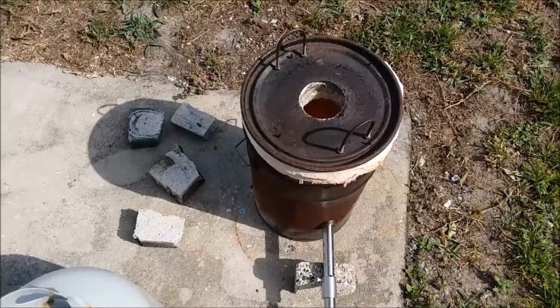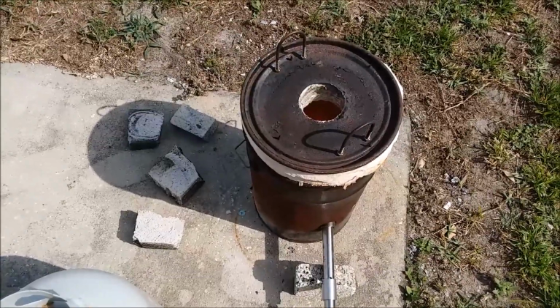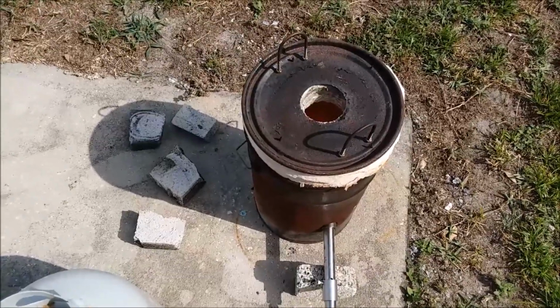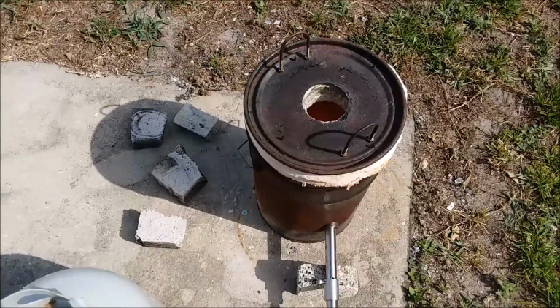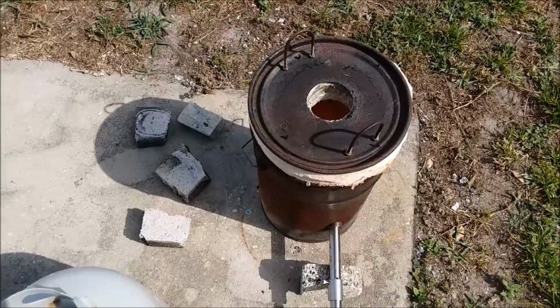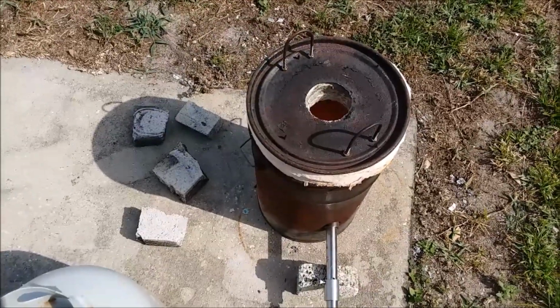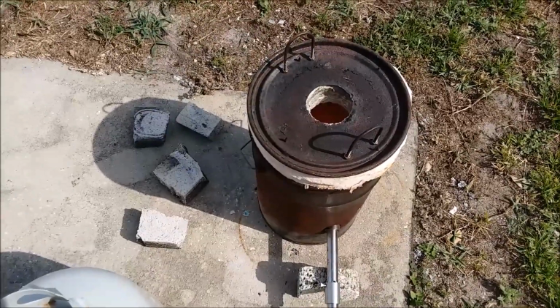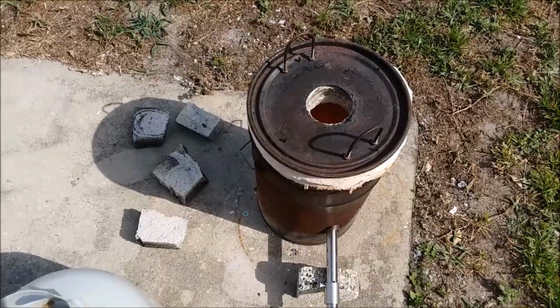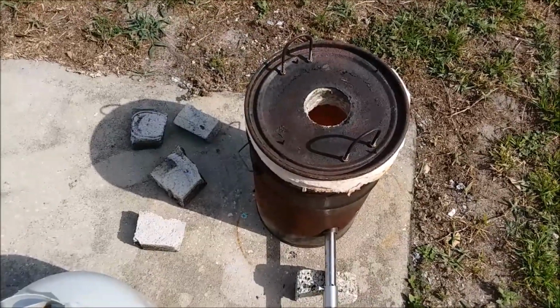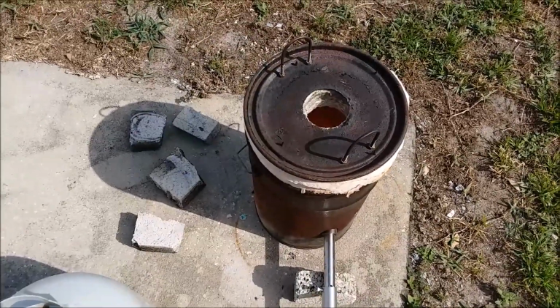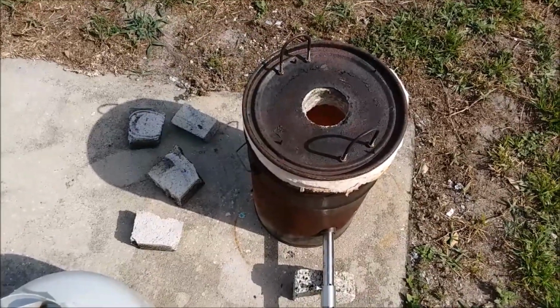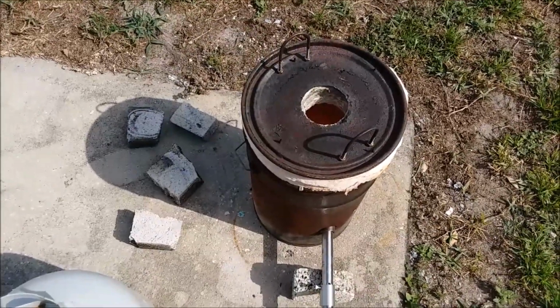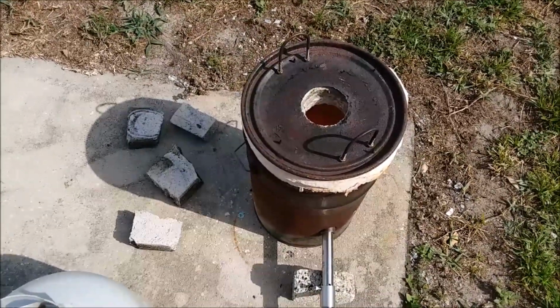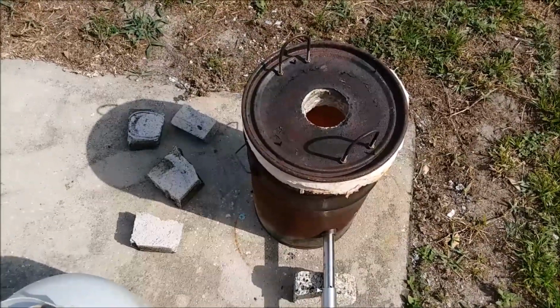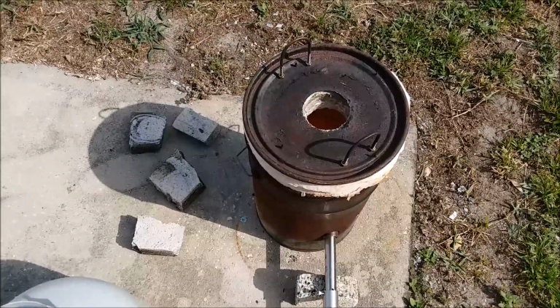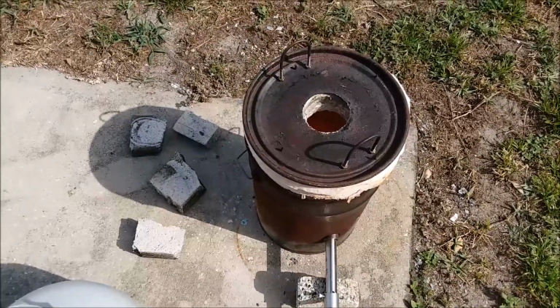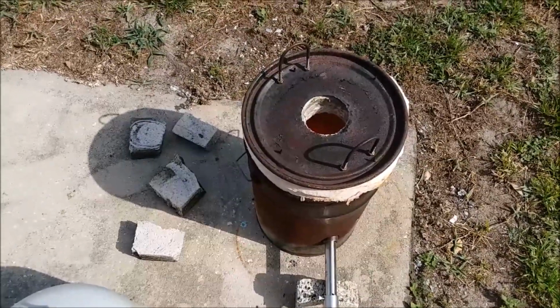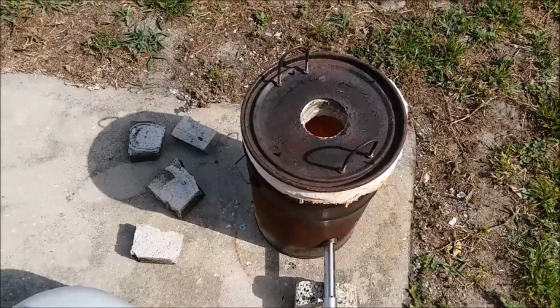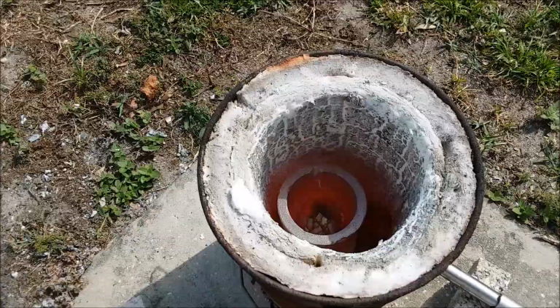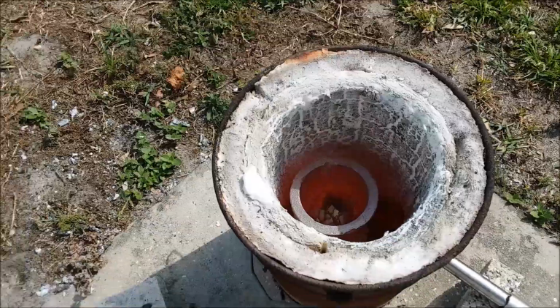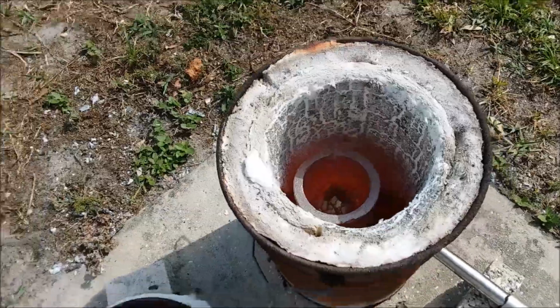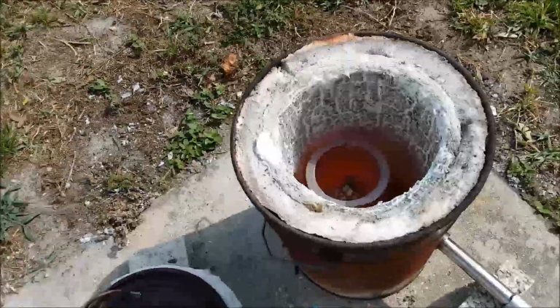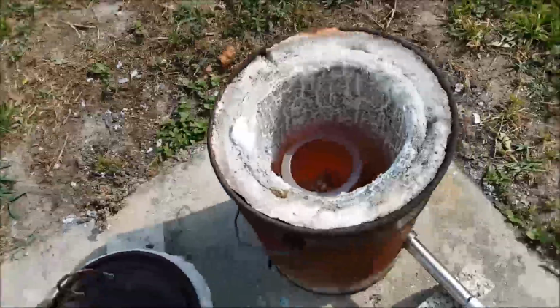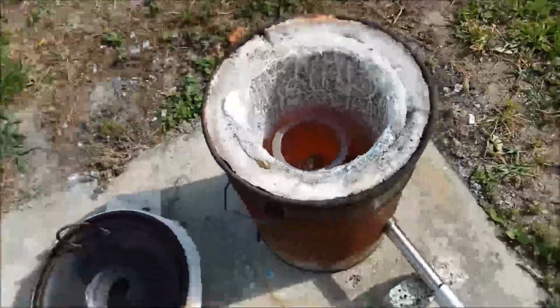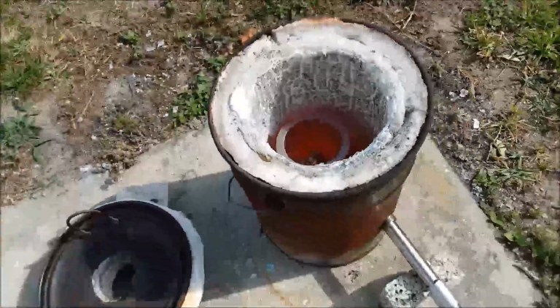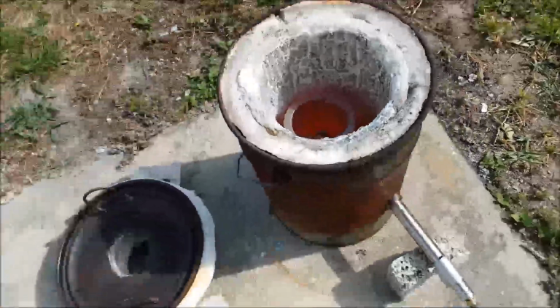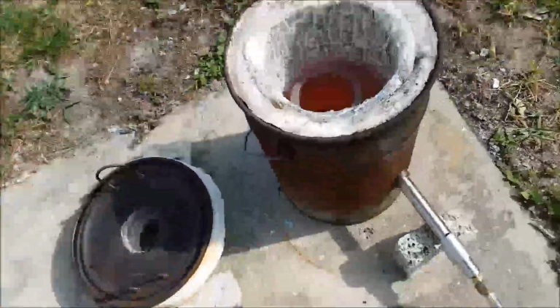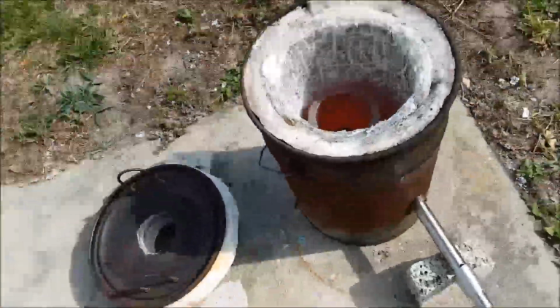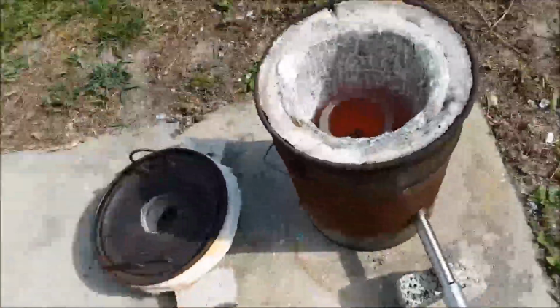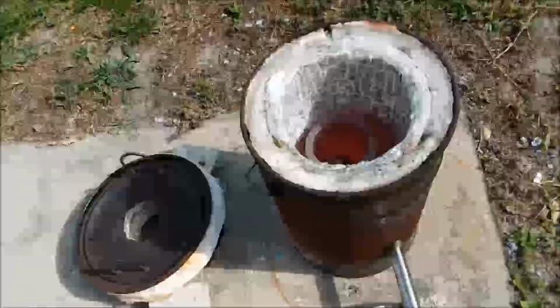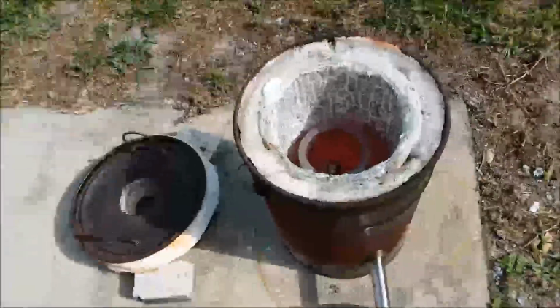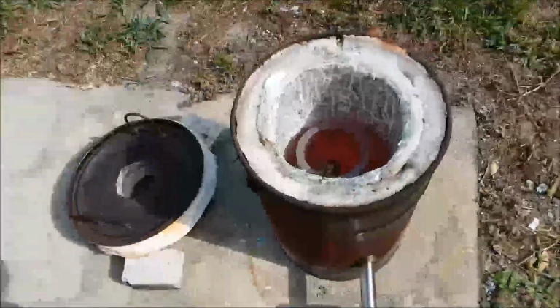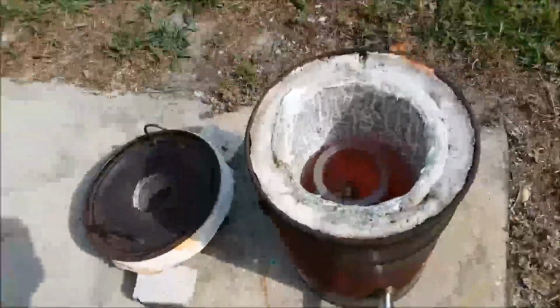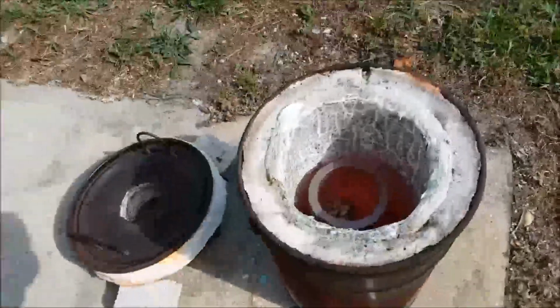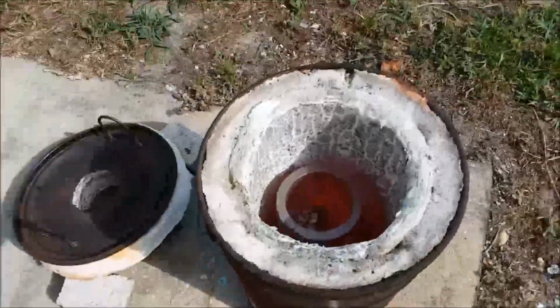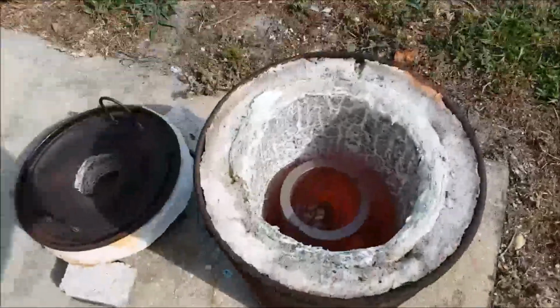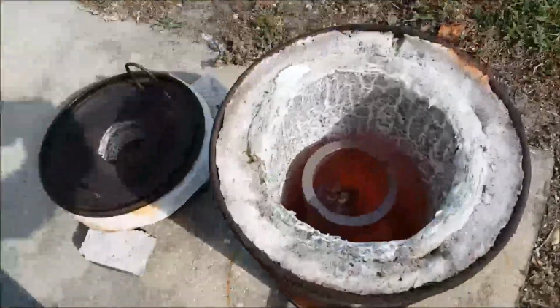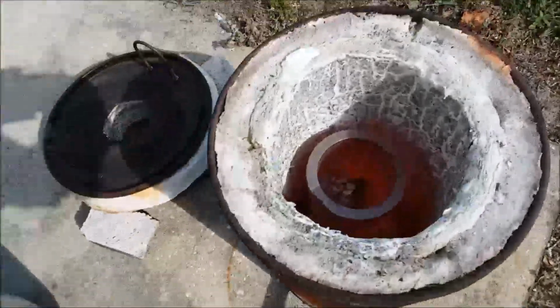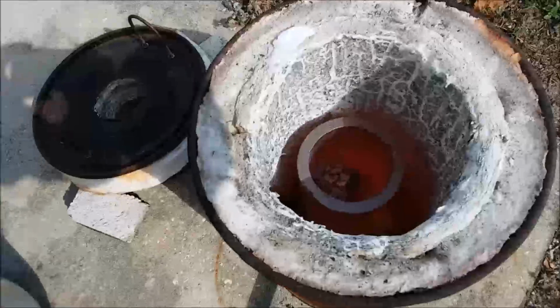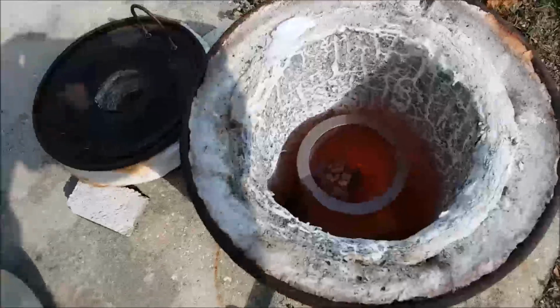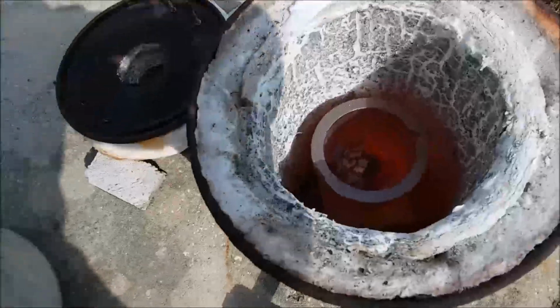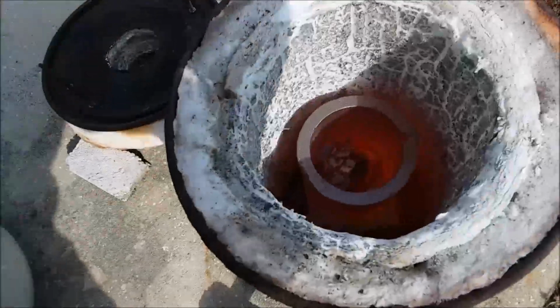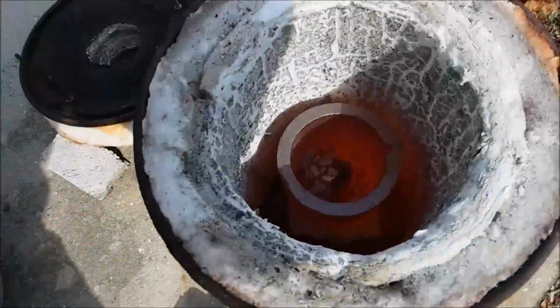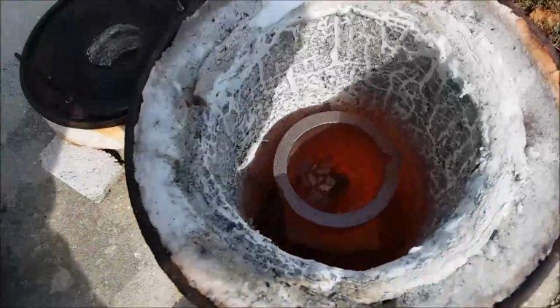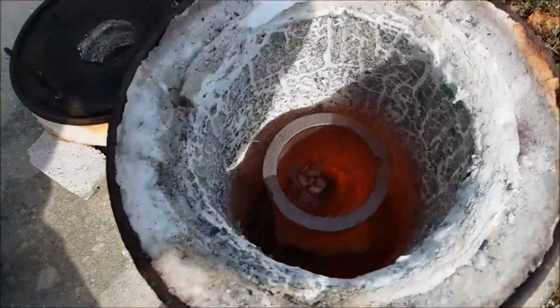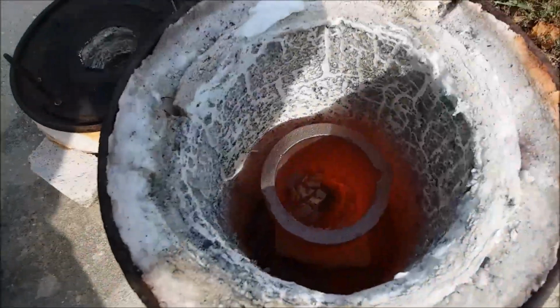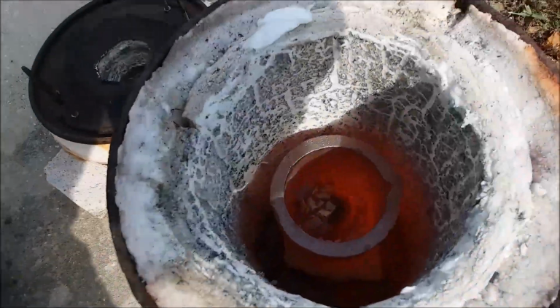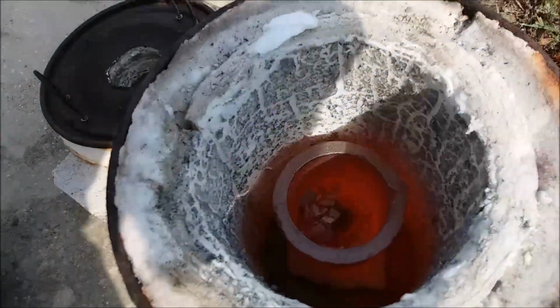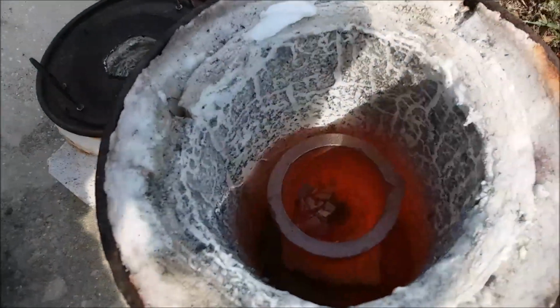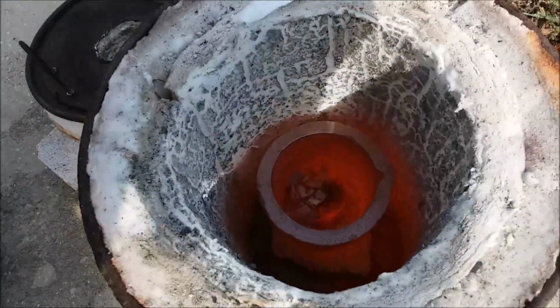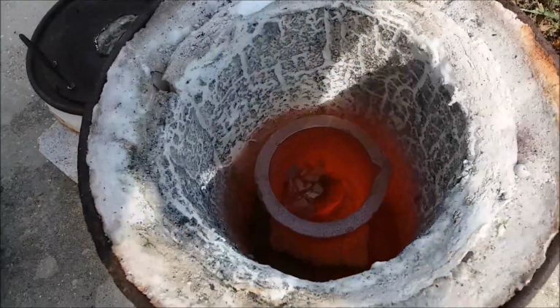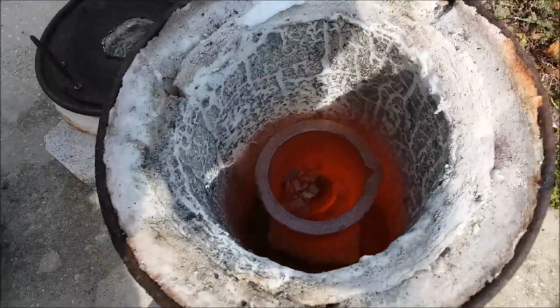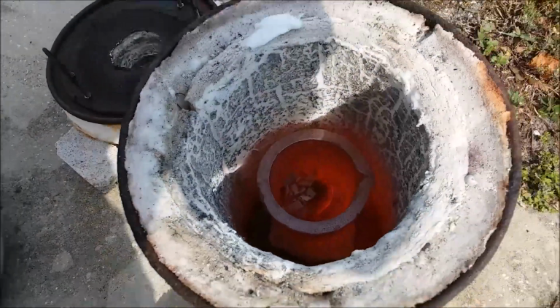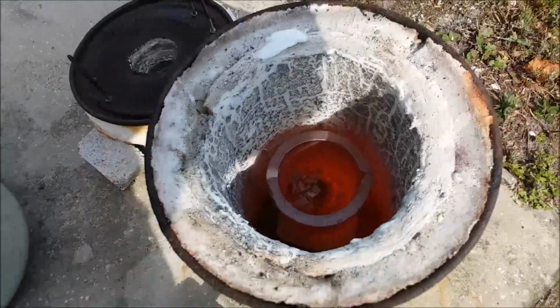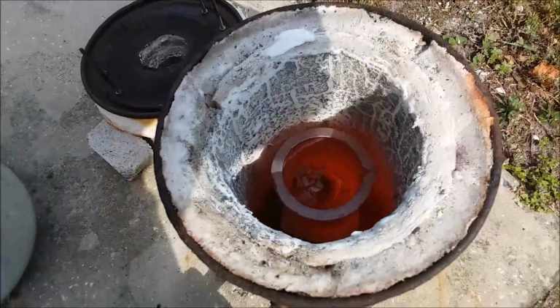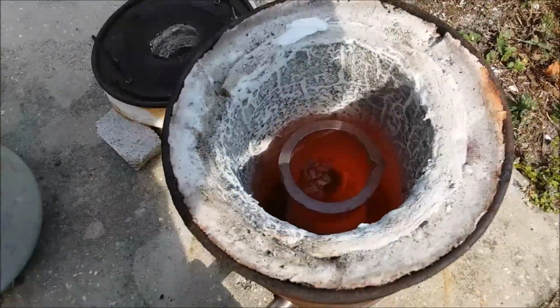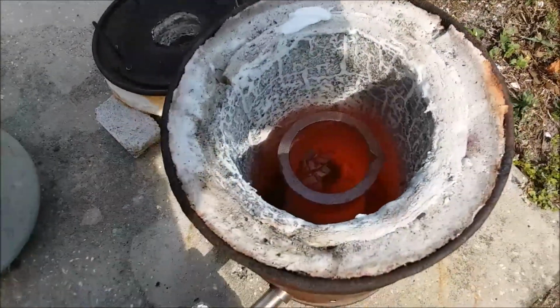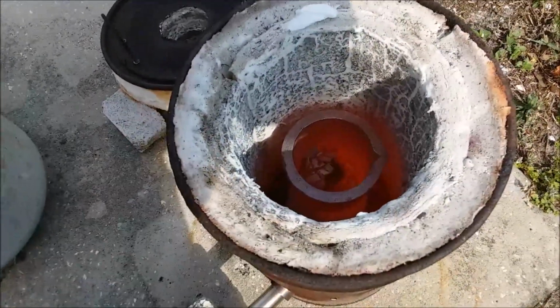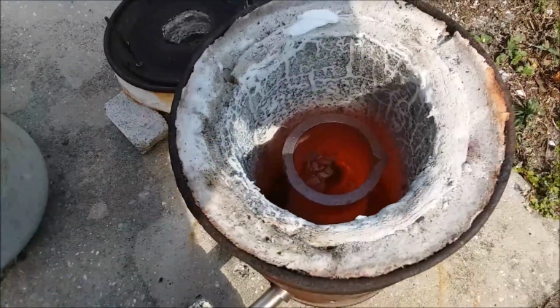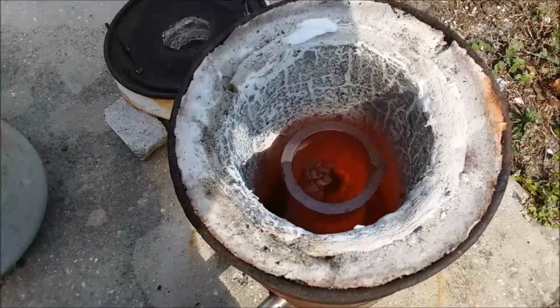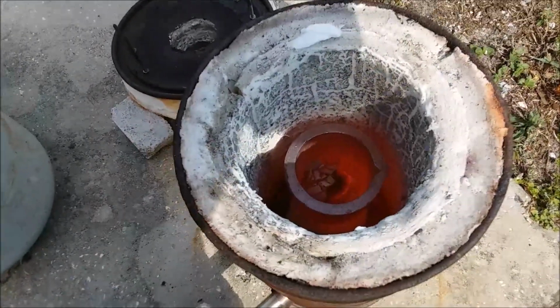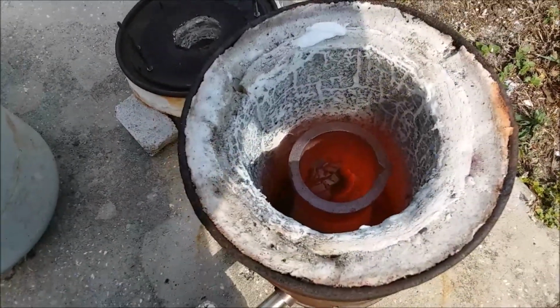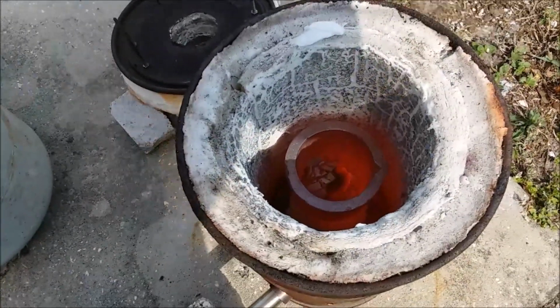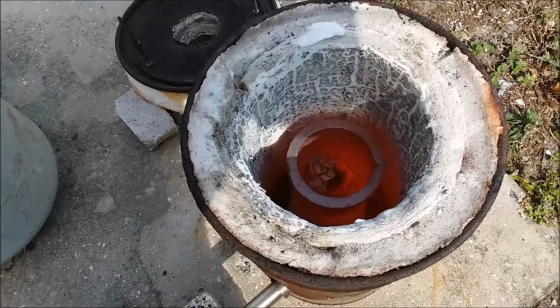Let me get the lid off and give you a look at it. So there it is — still glowing orange. That's hot. I'm going to melt my phone.